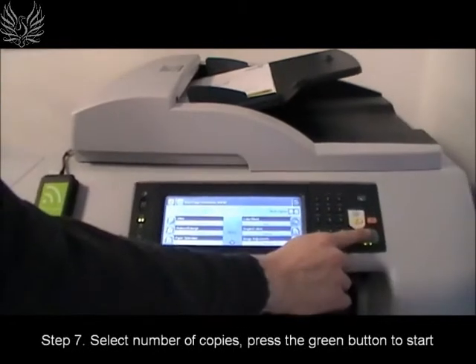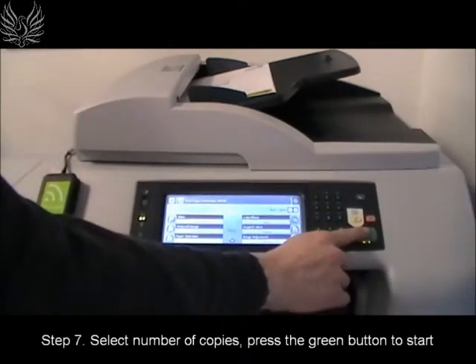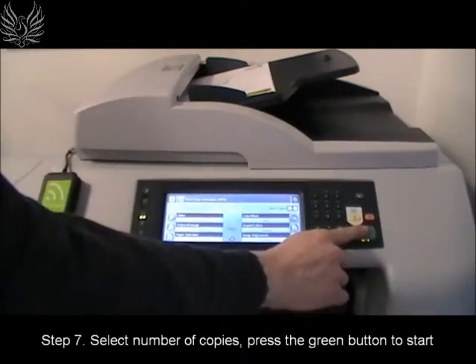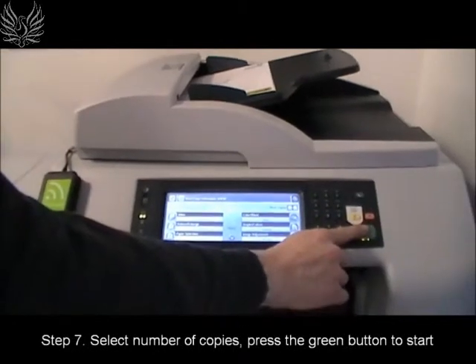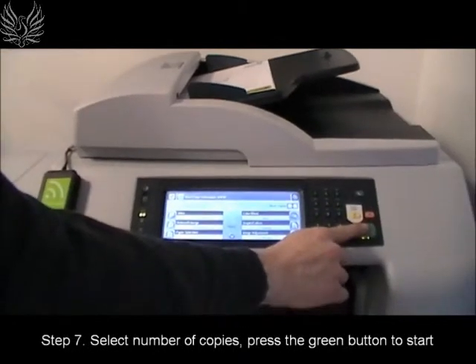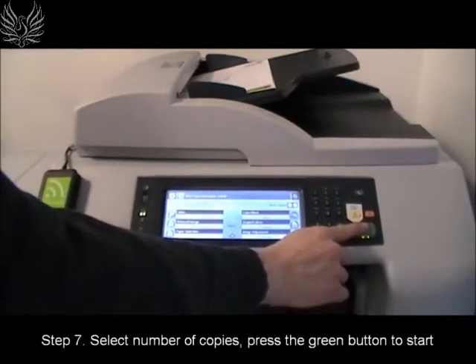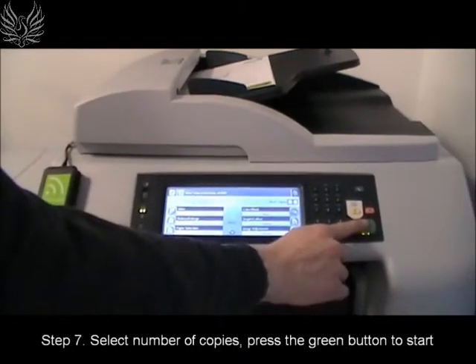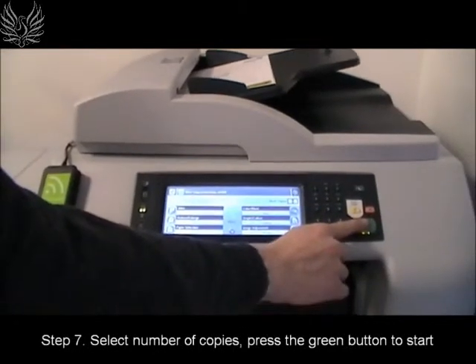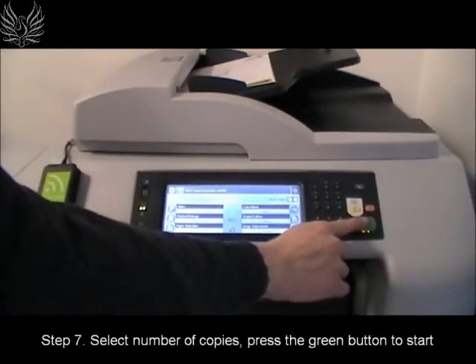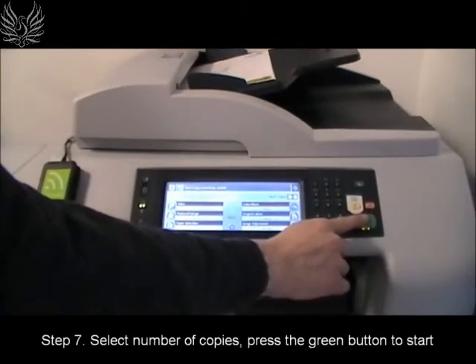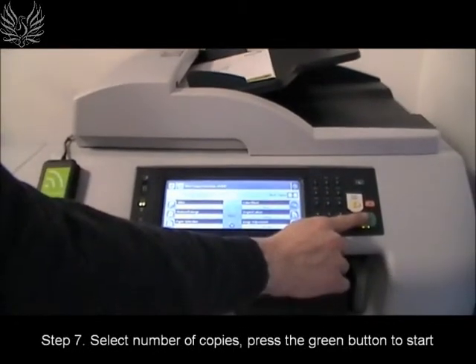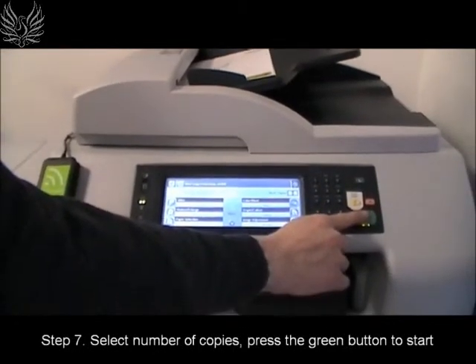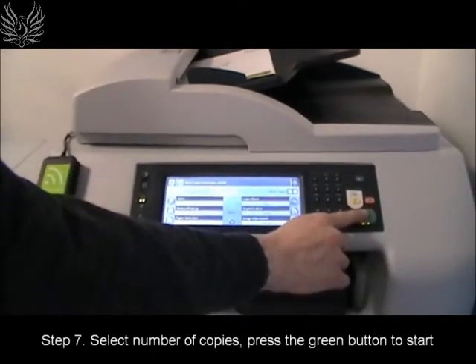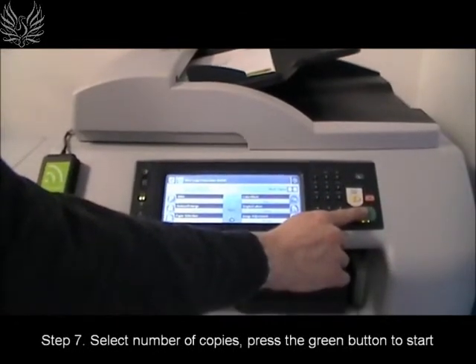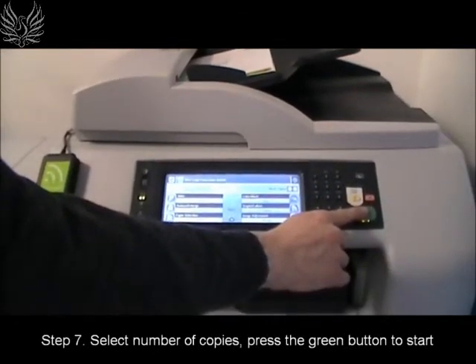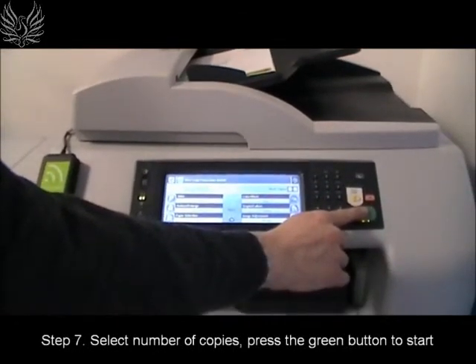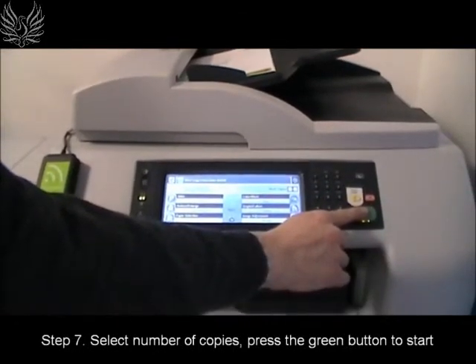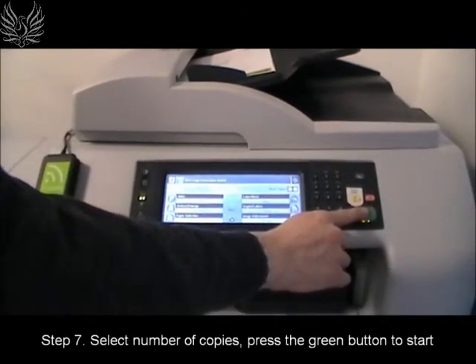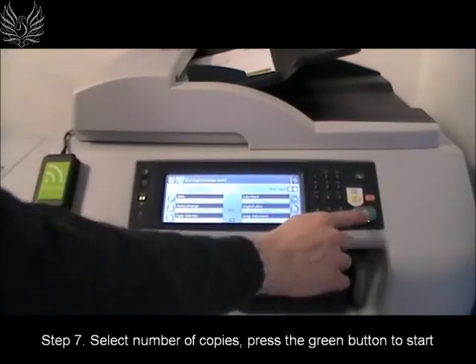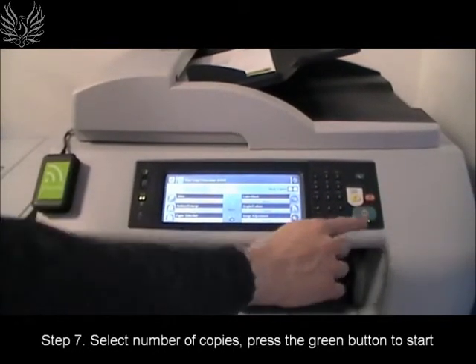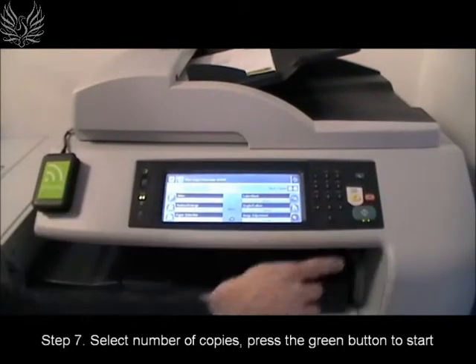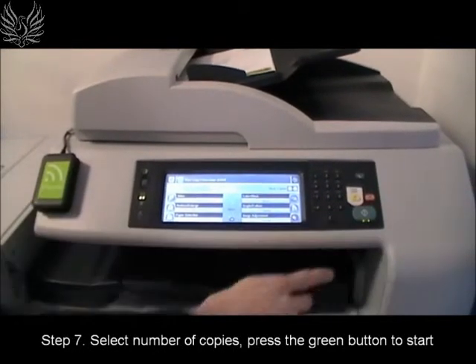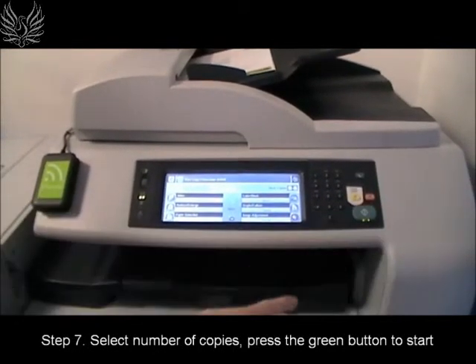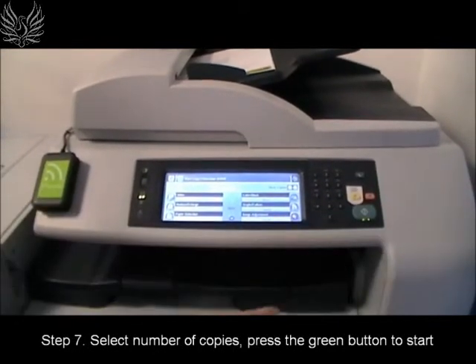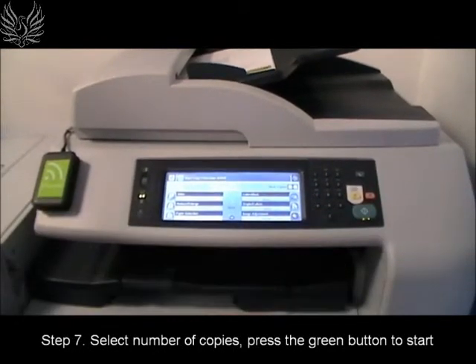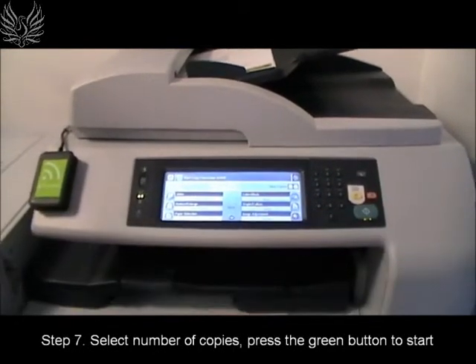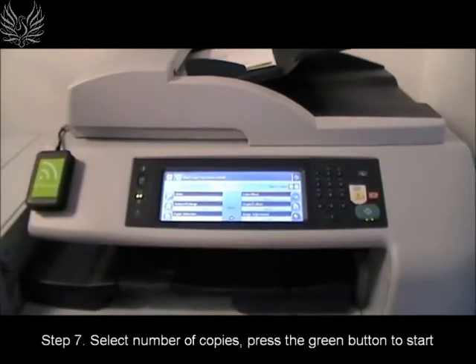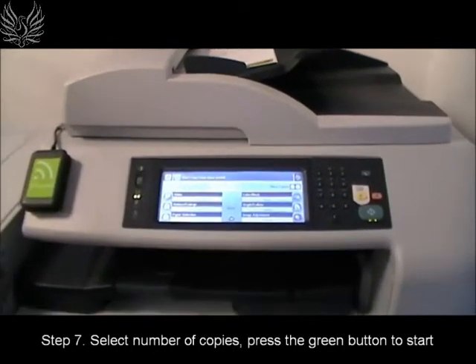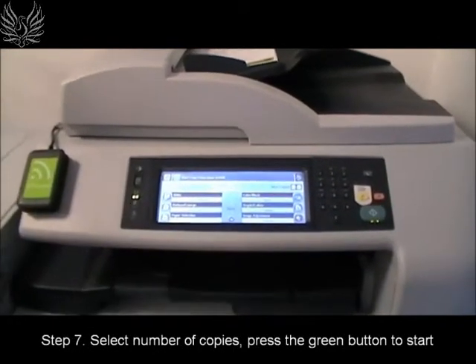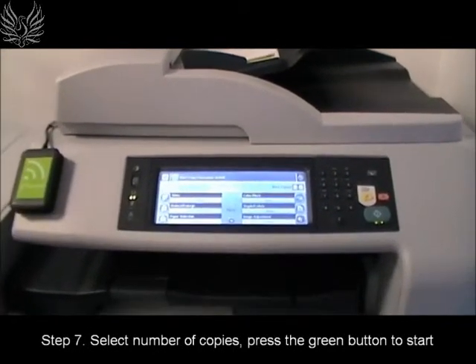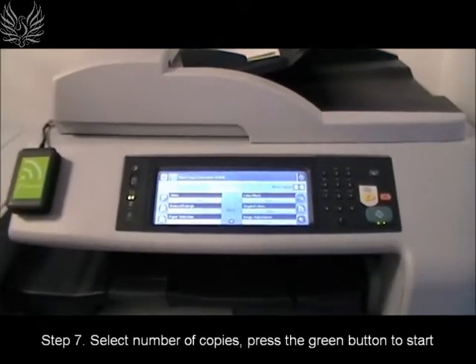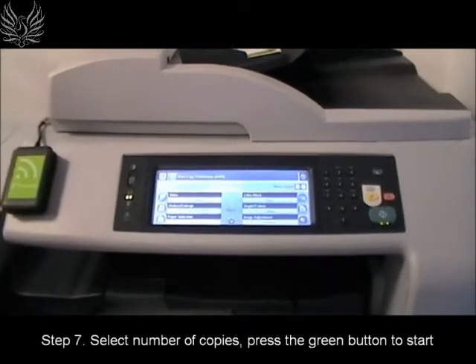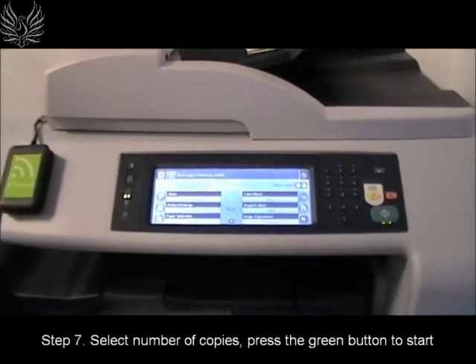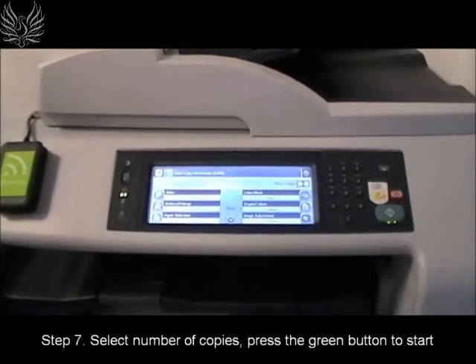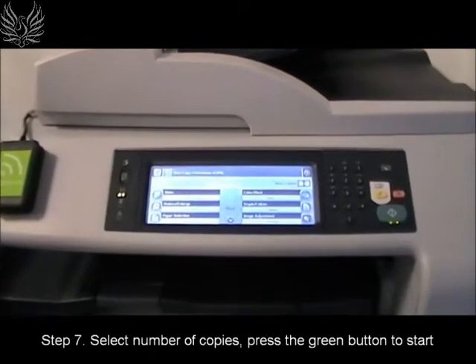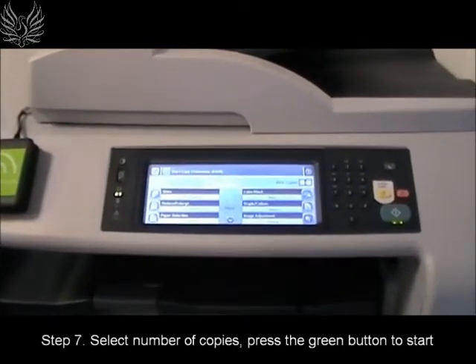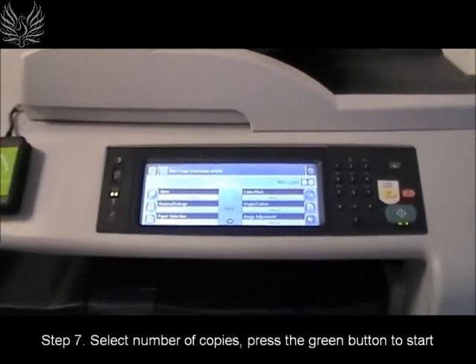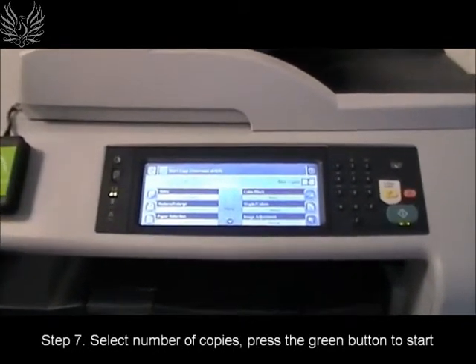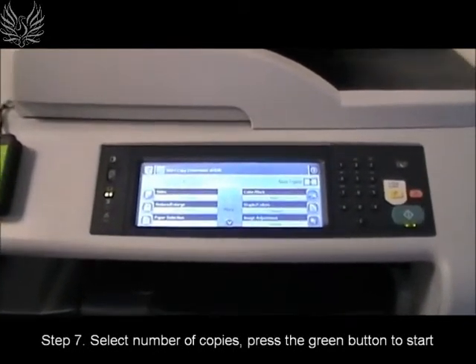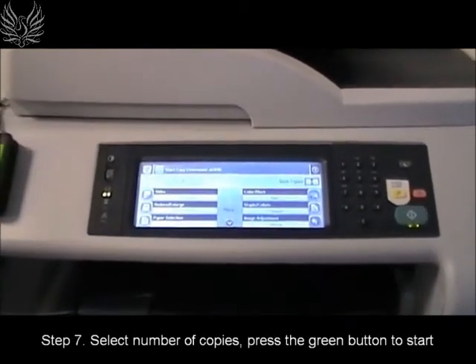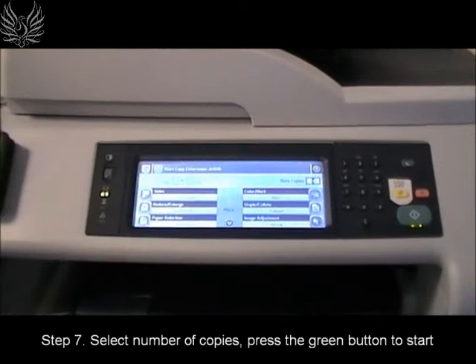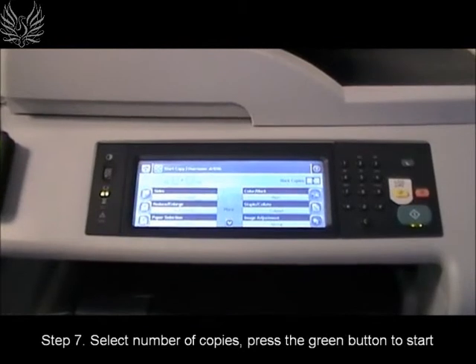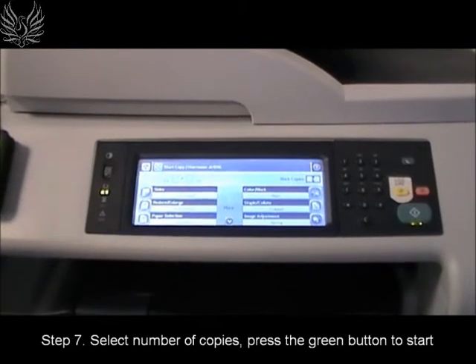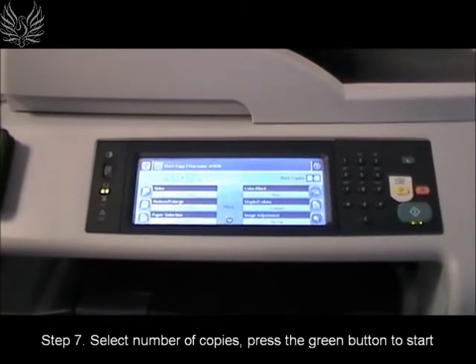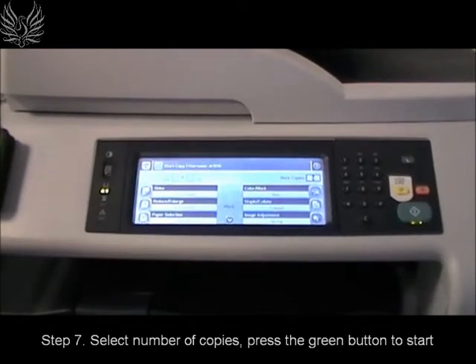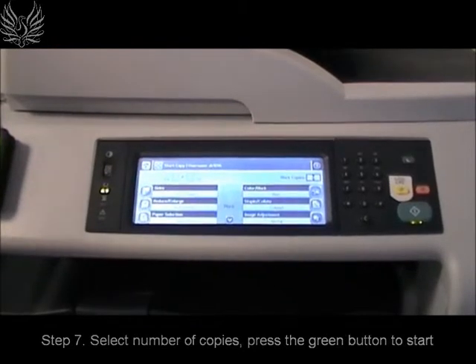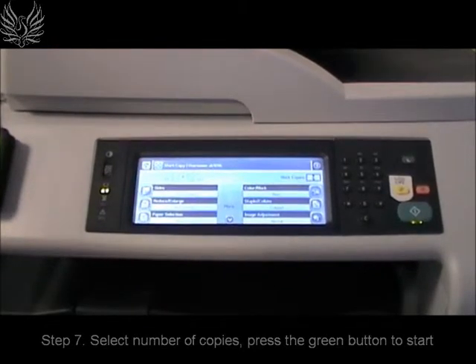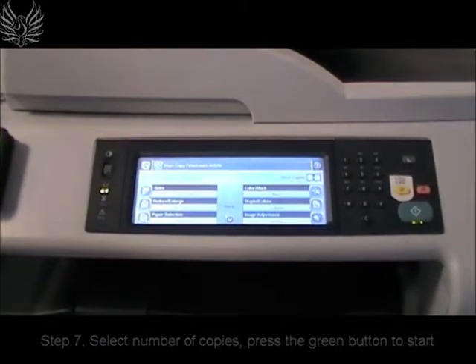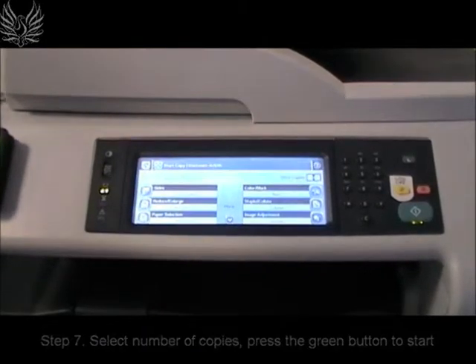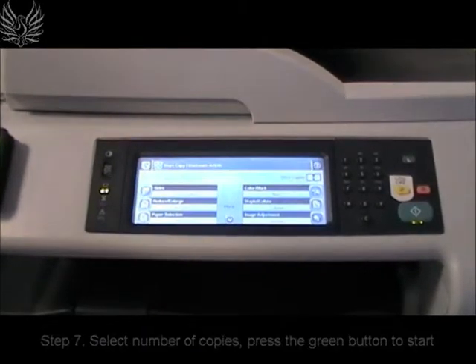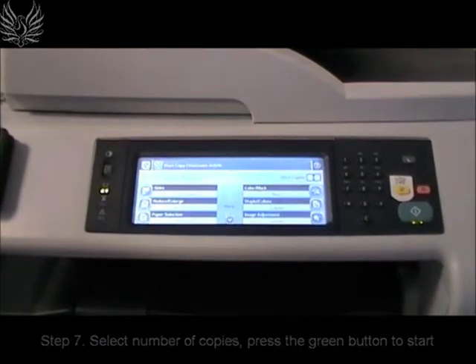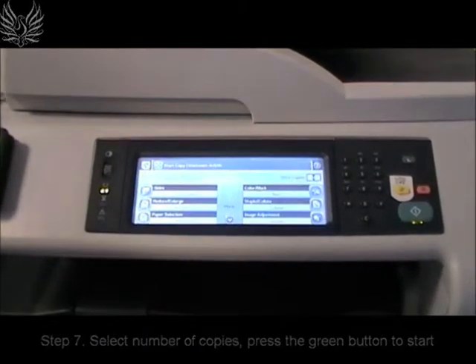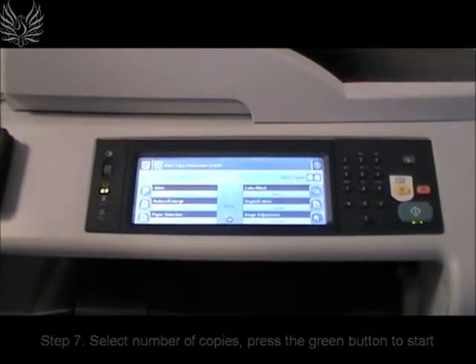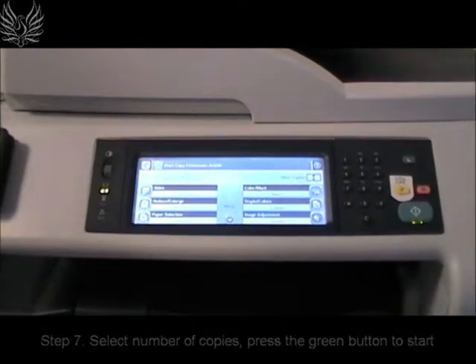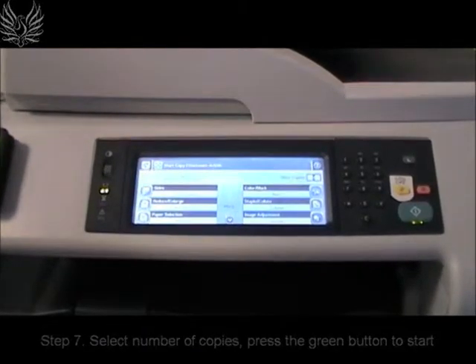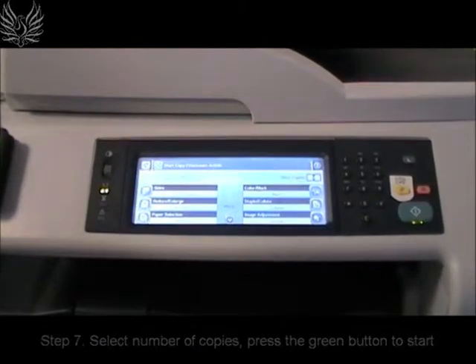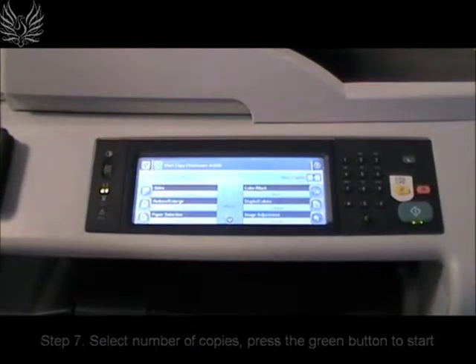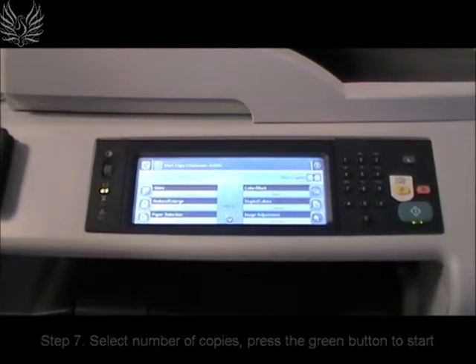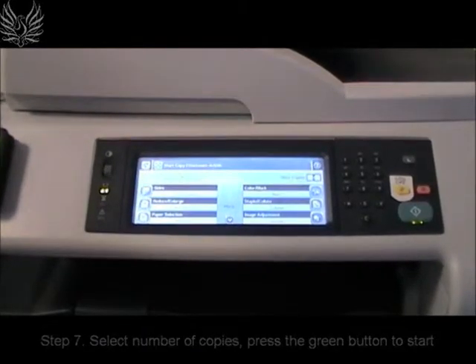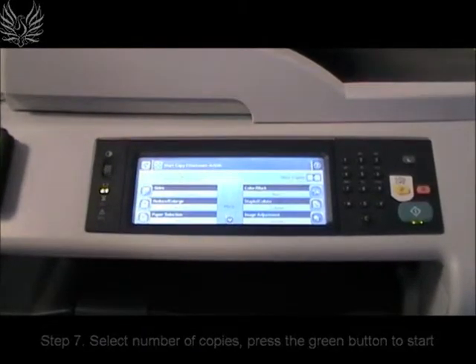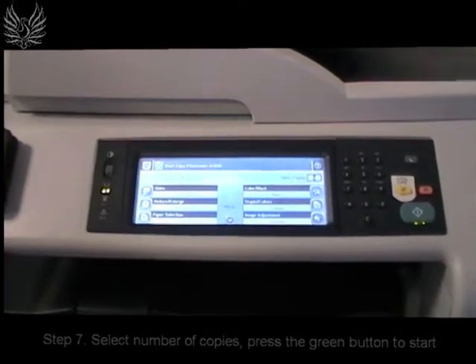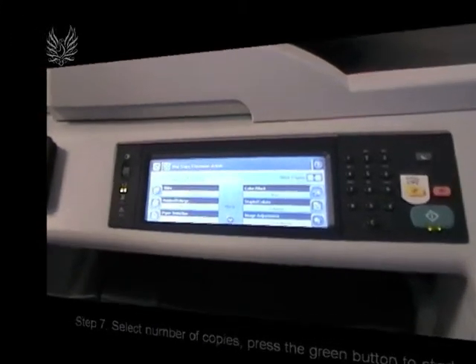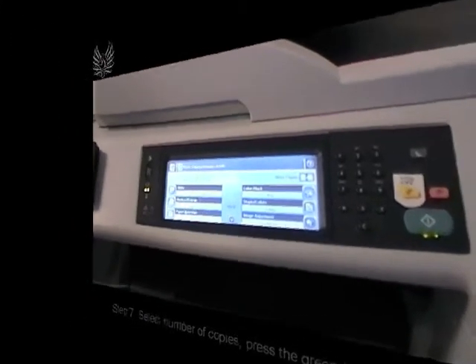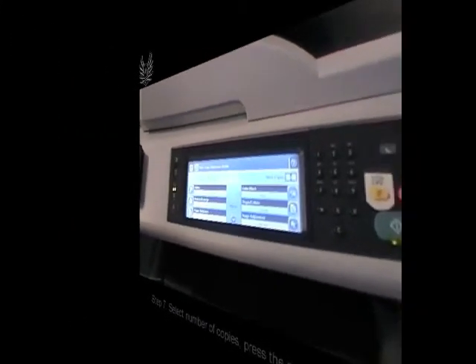As before, enter the number of required copies using the numeric keypad and press the green button to start photocopying.